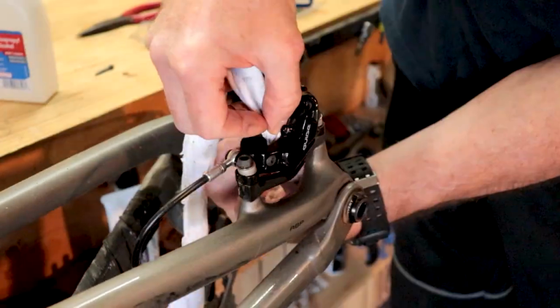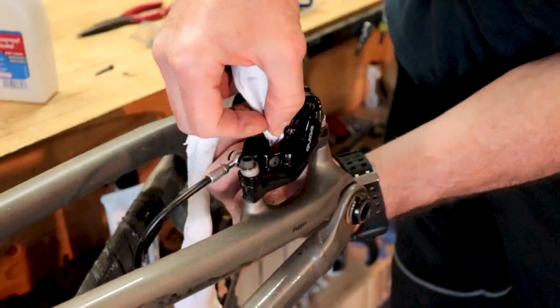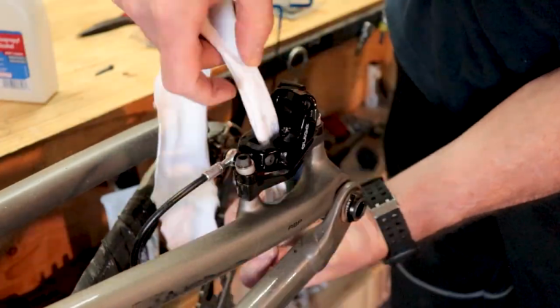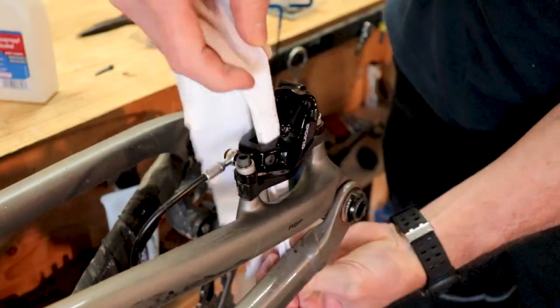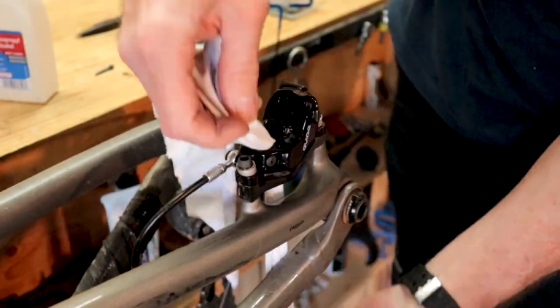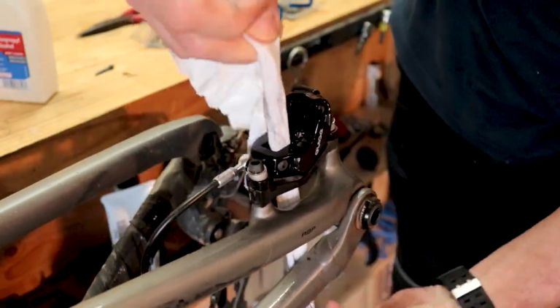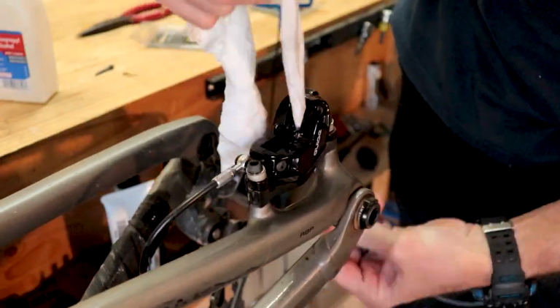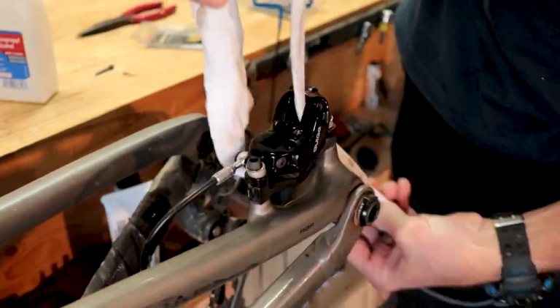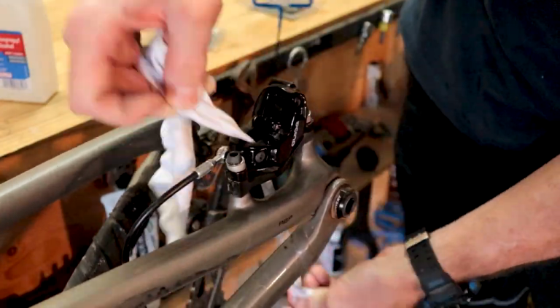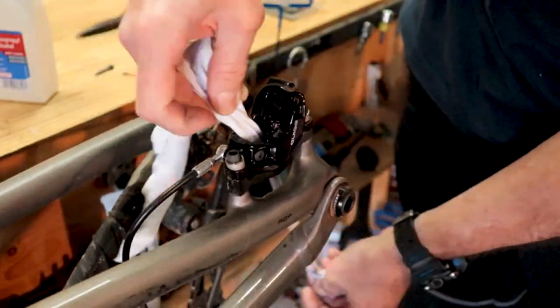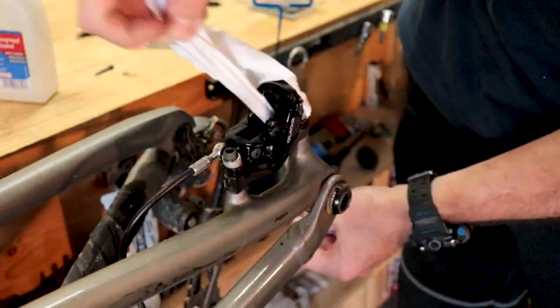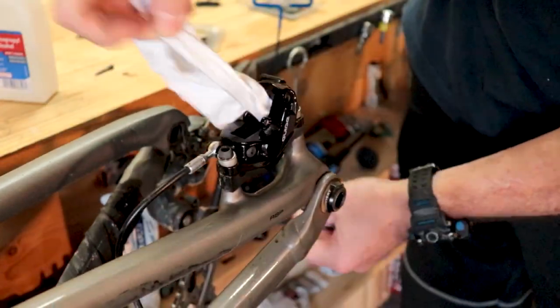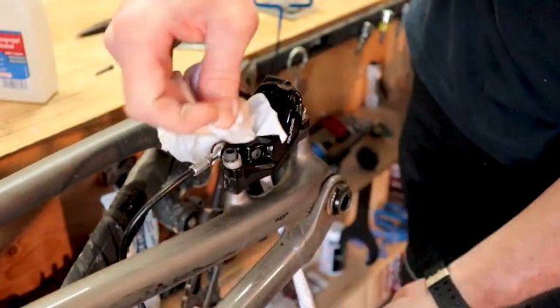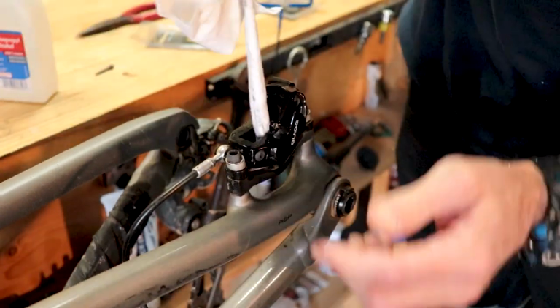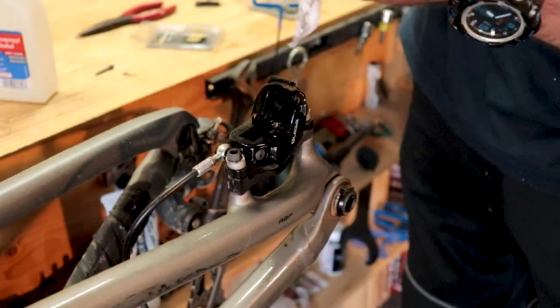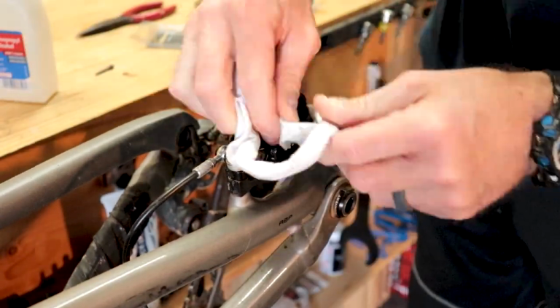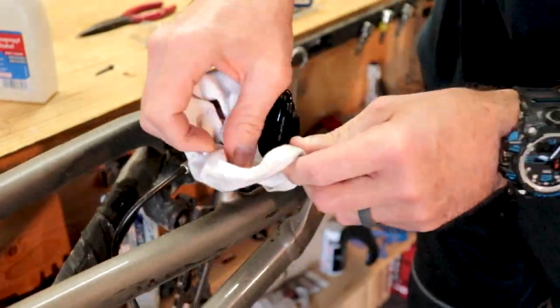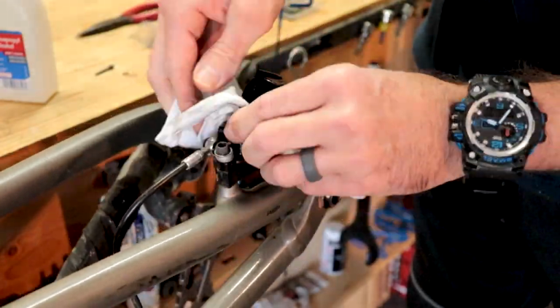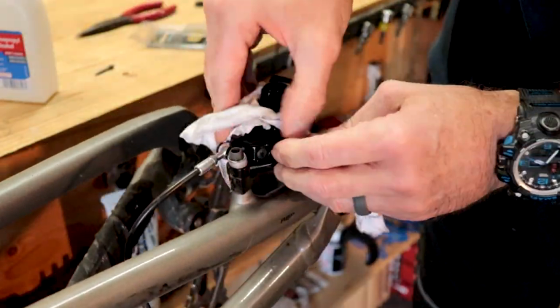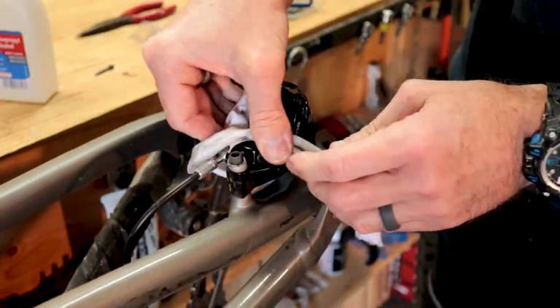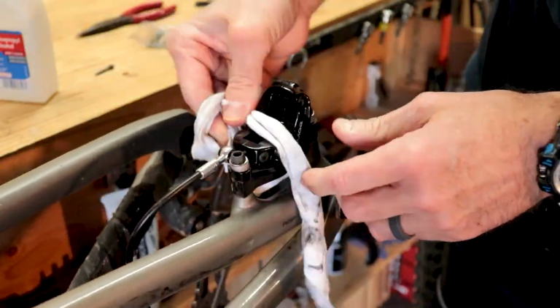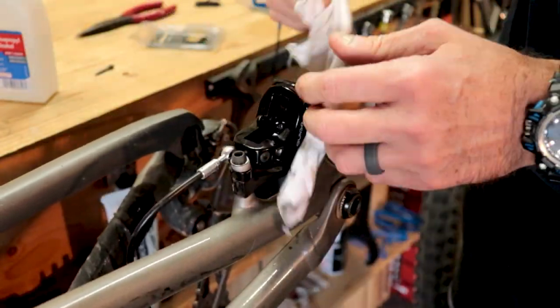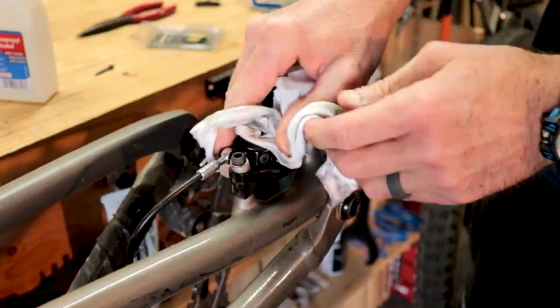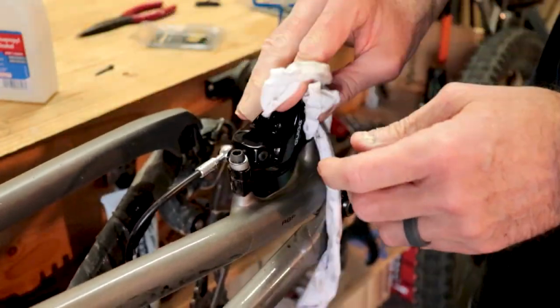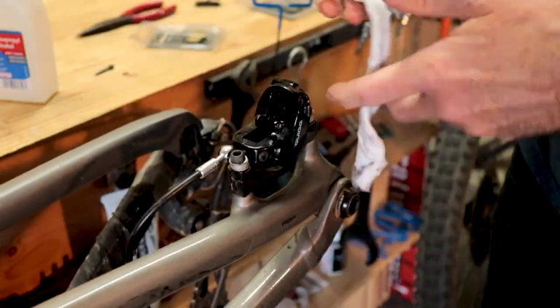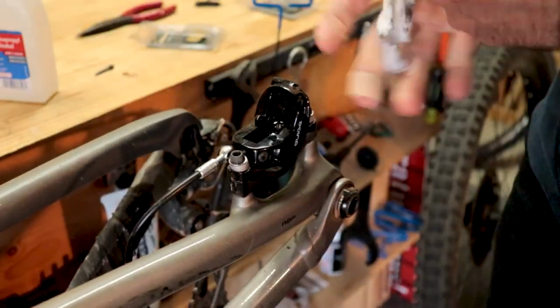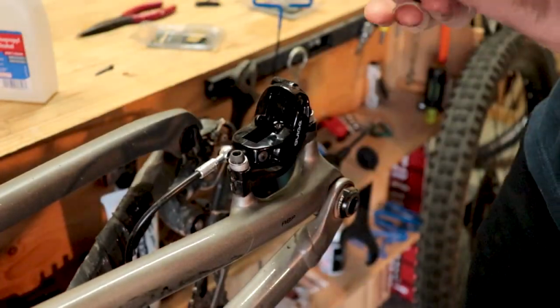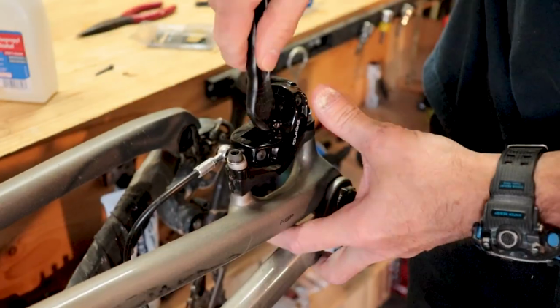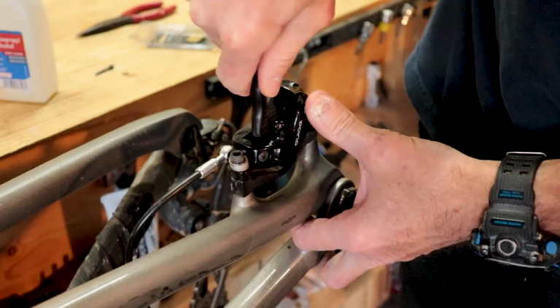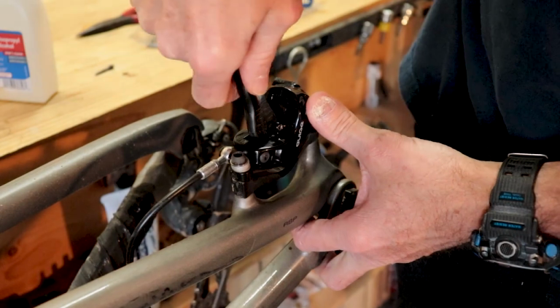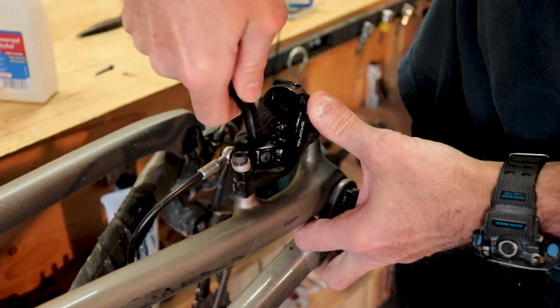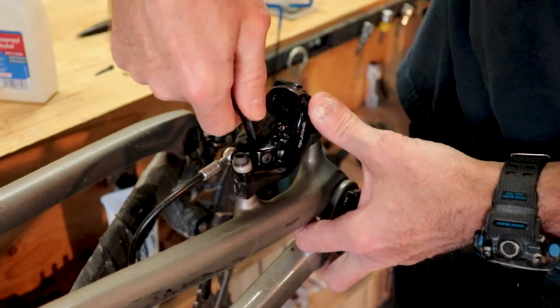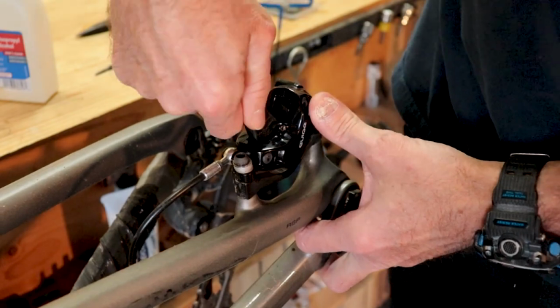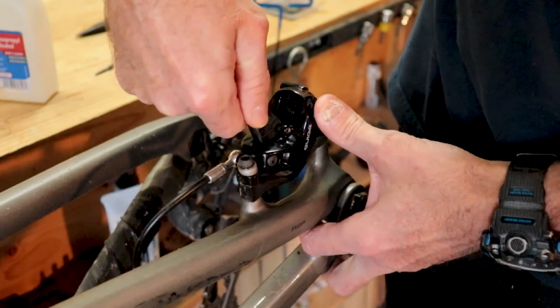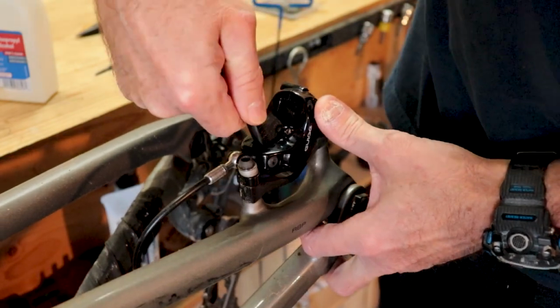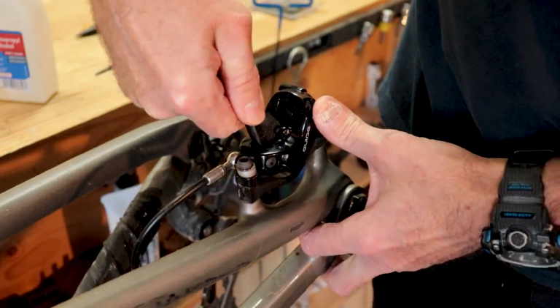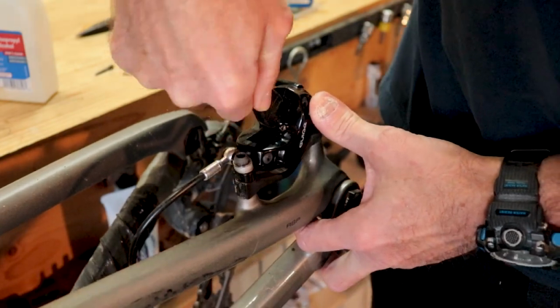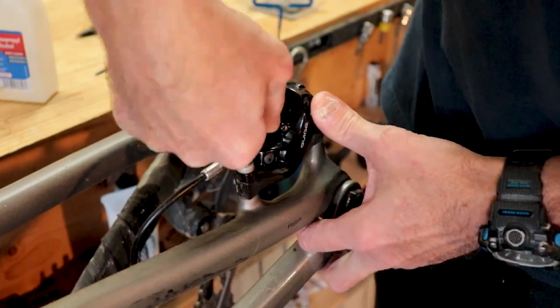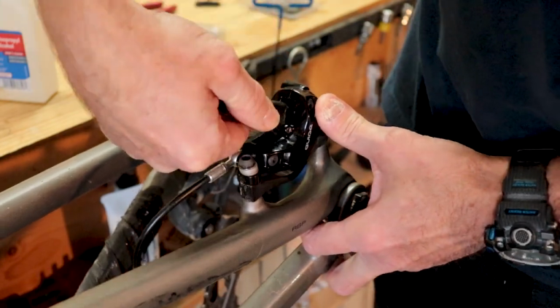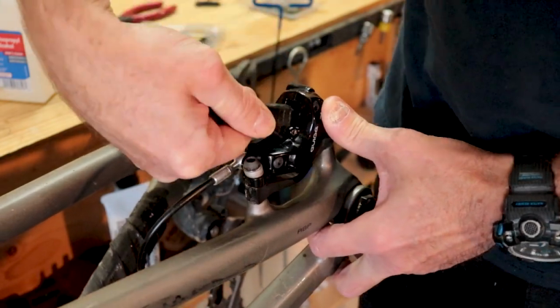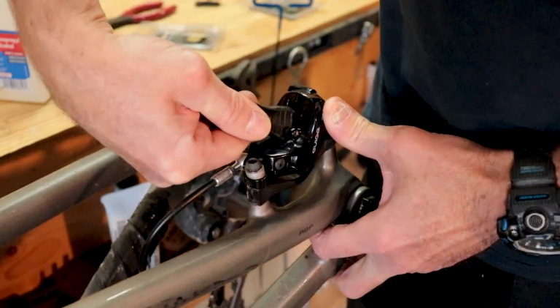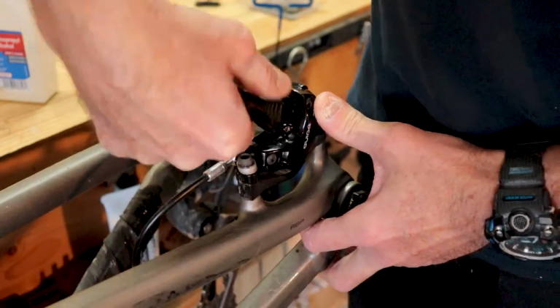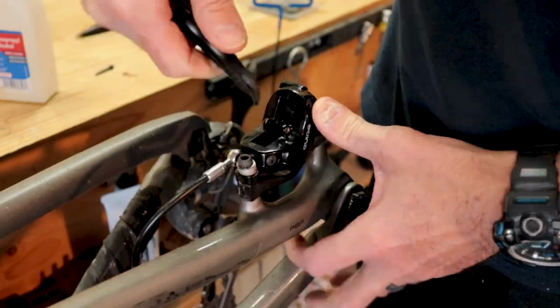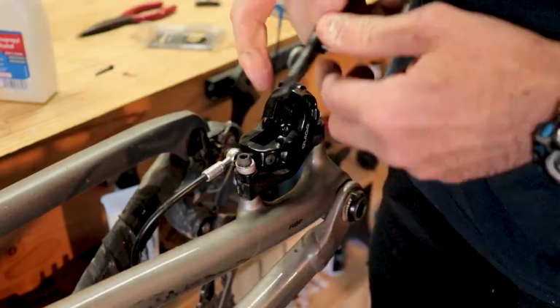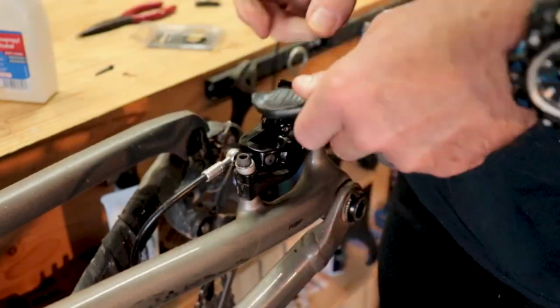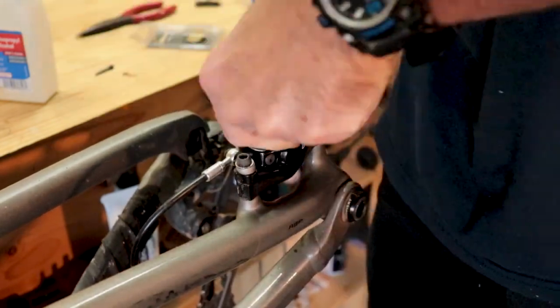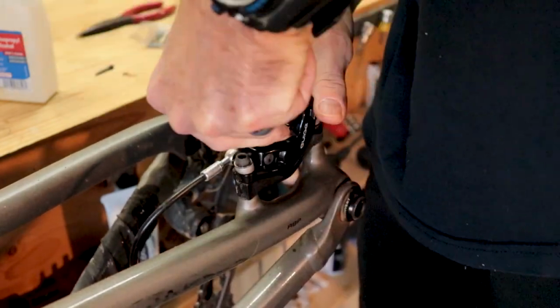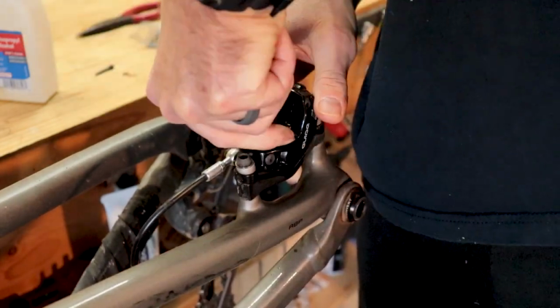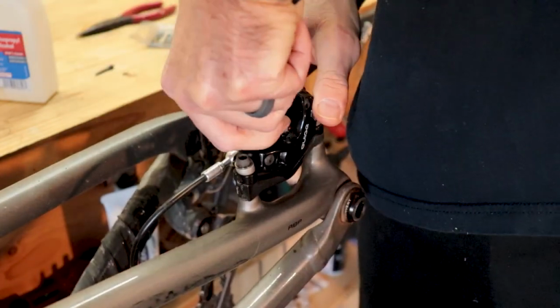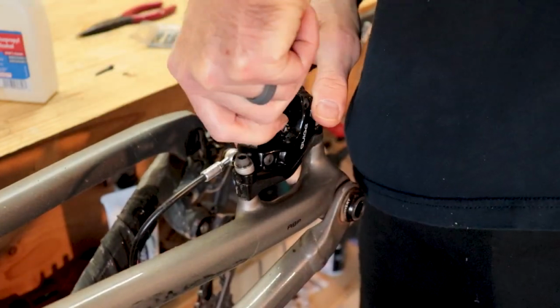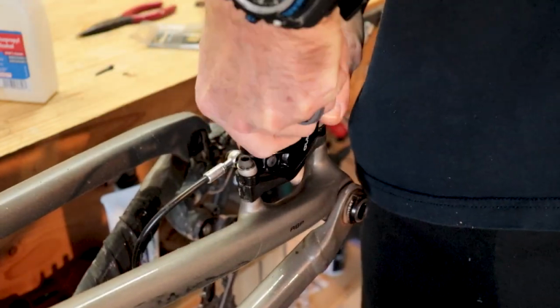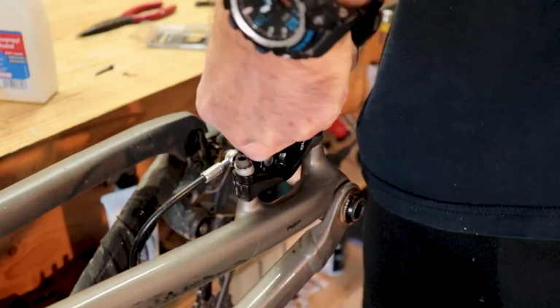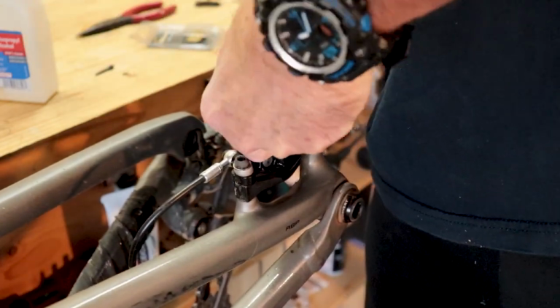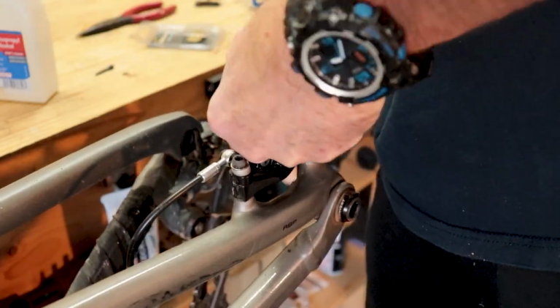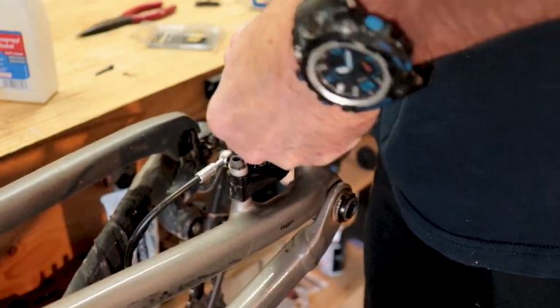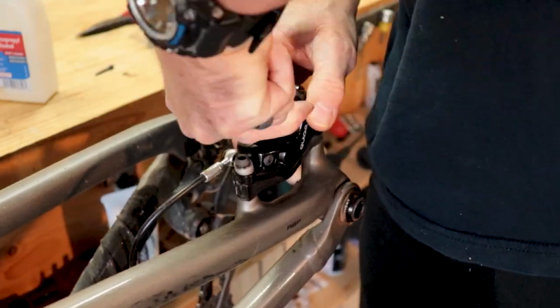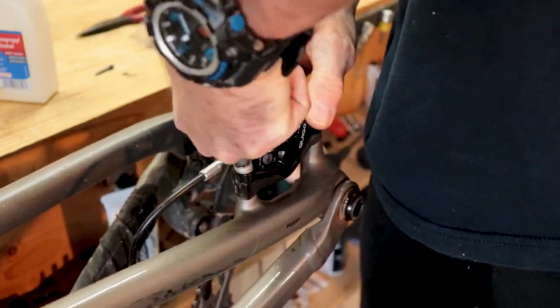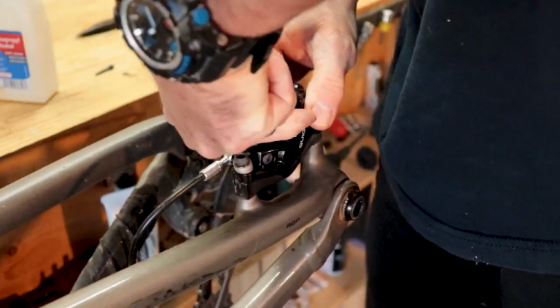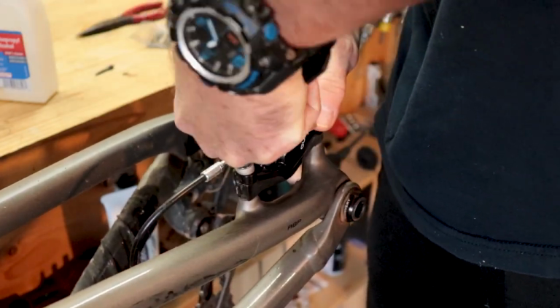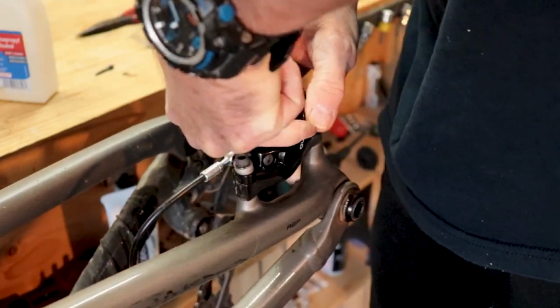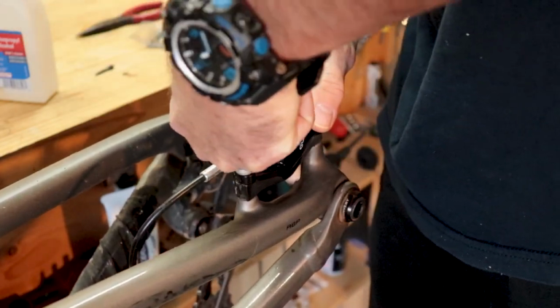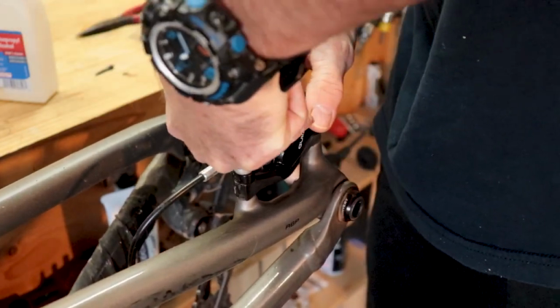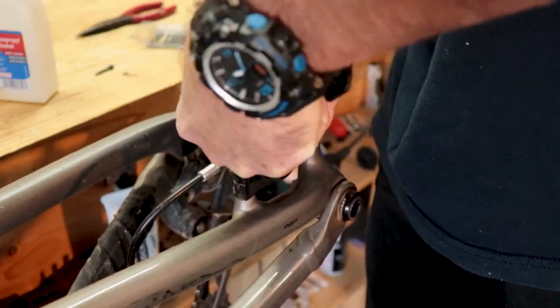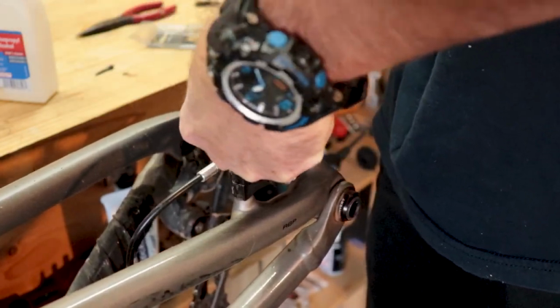After cleaning the caliper with alcohol, use a tire lever to depress the pistons to make room for the thicker pads.